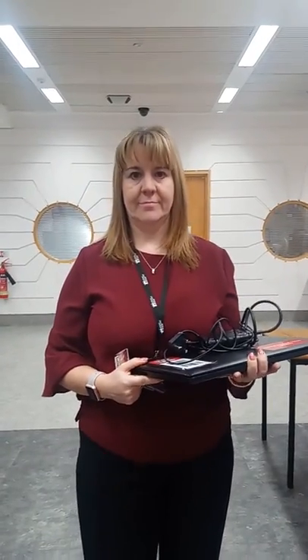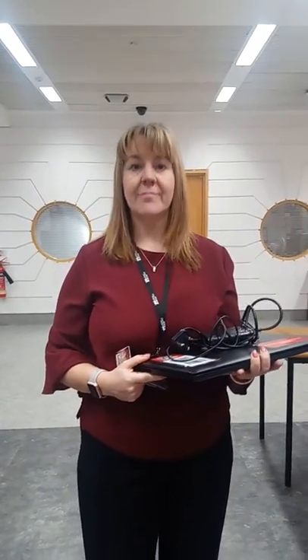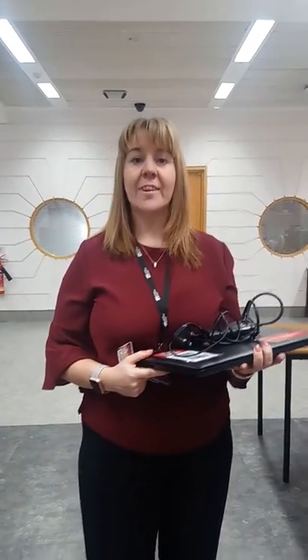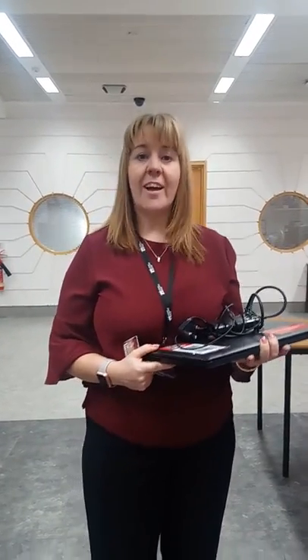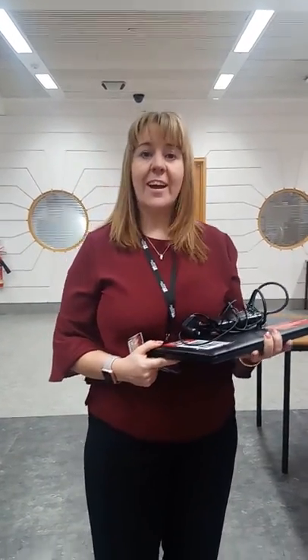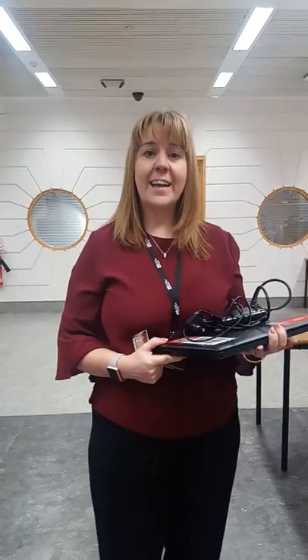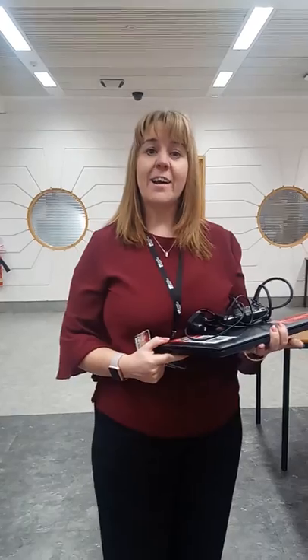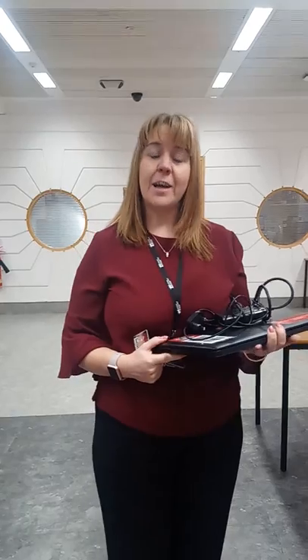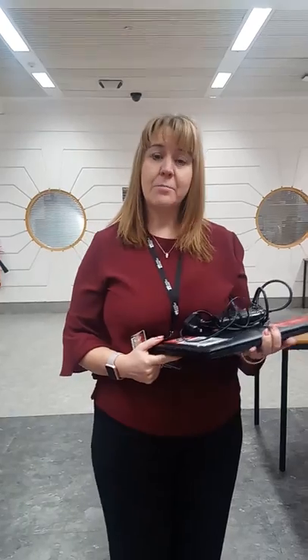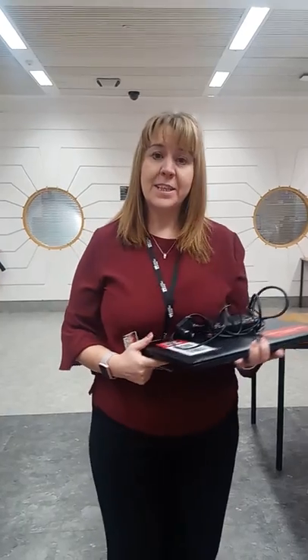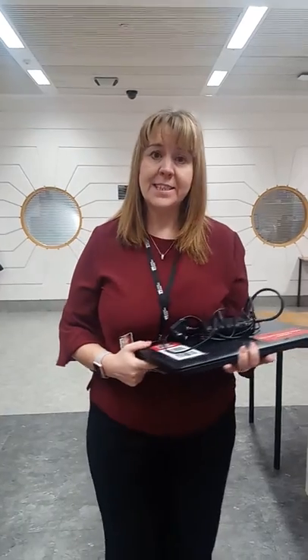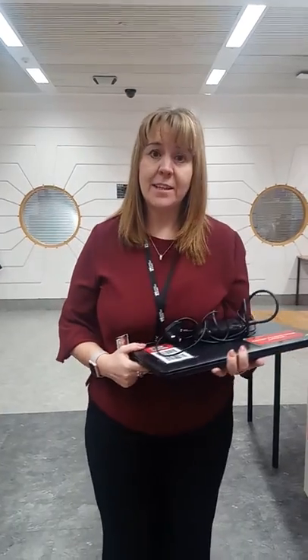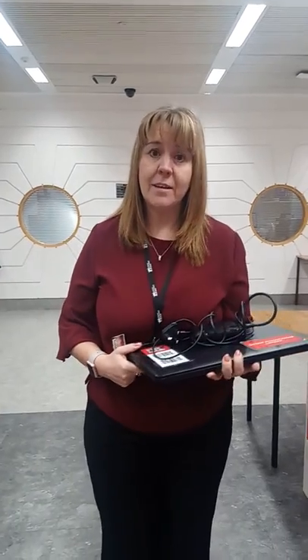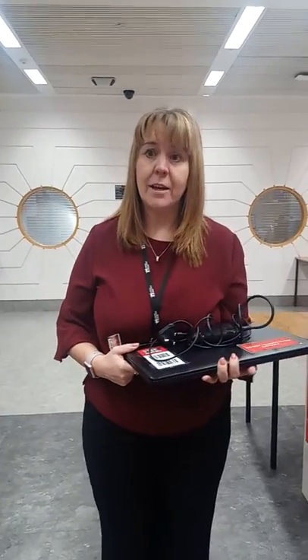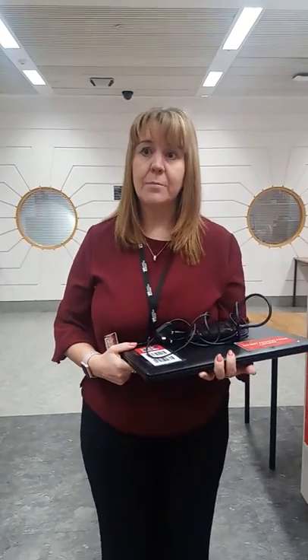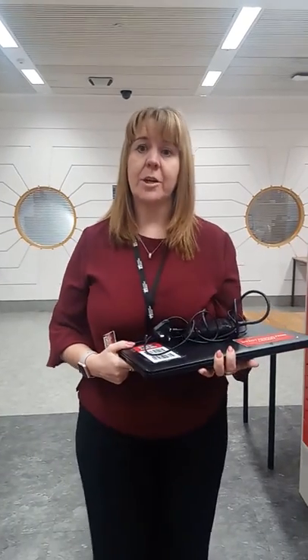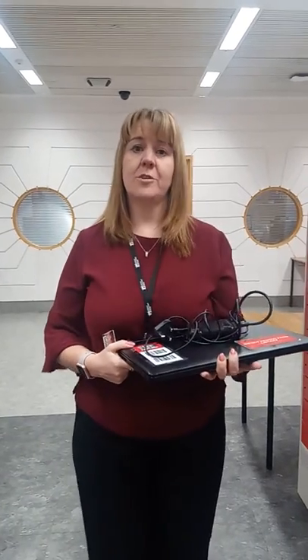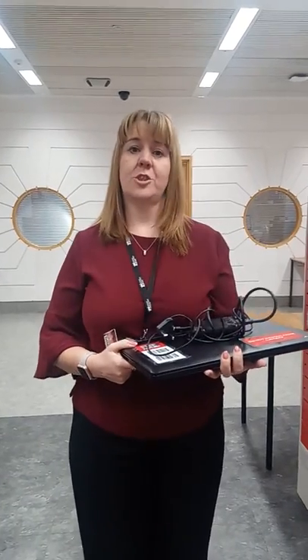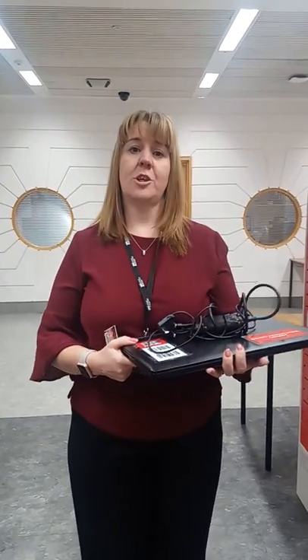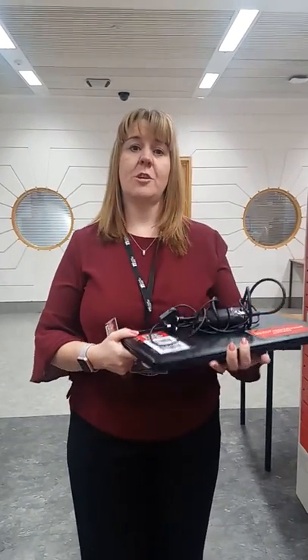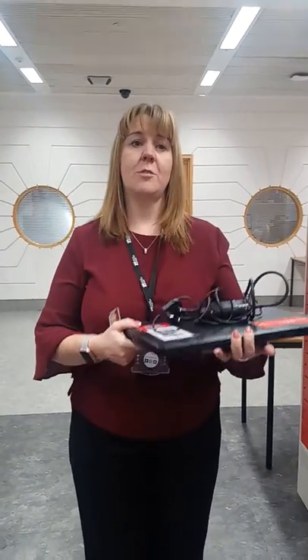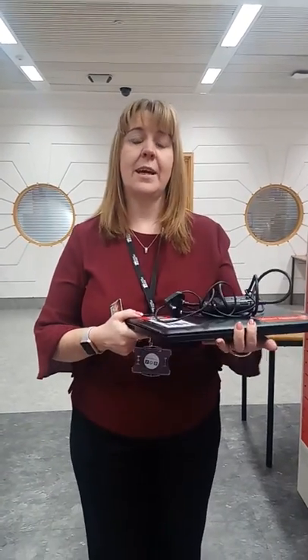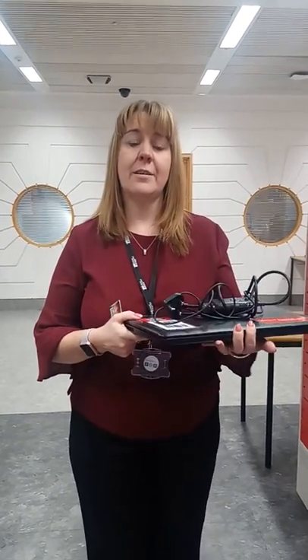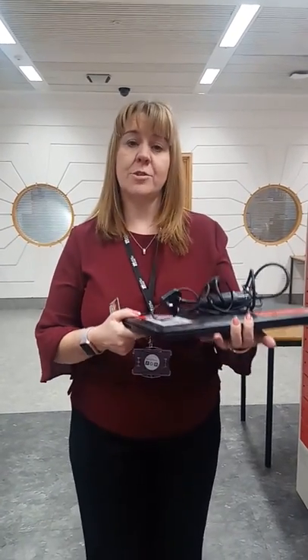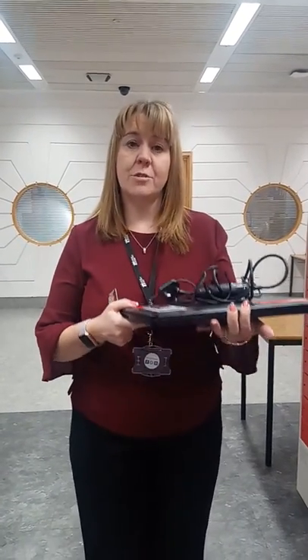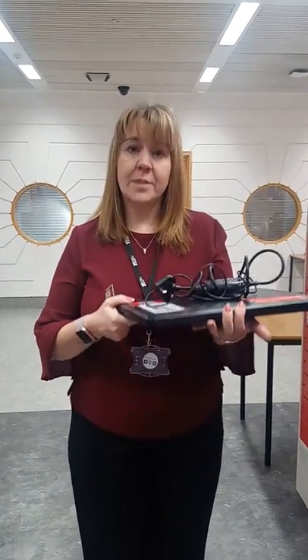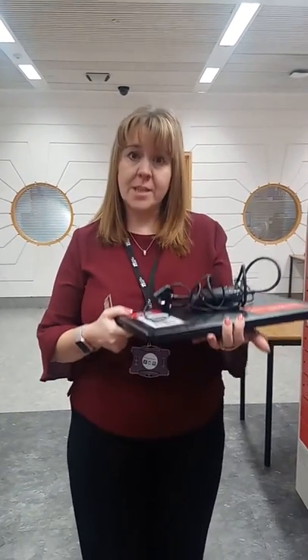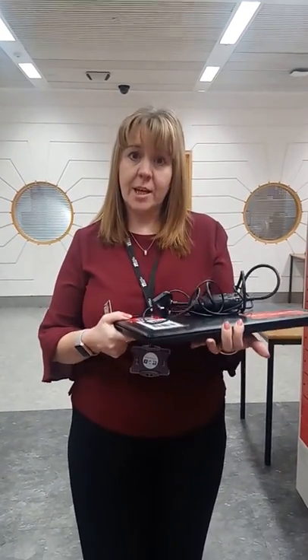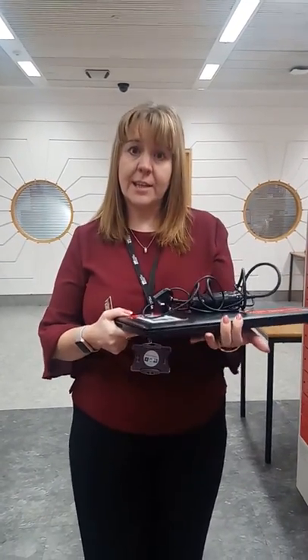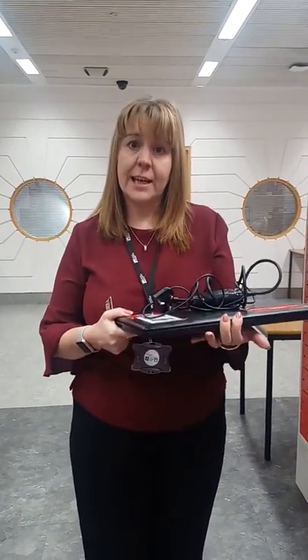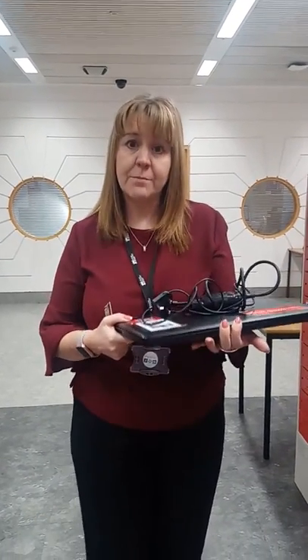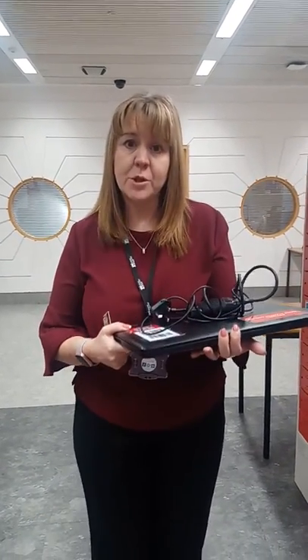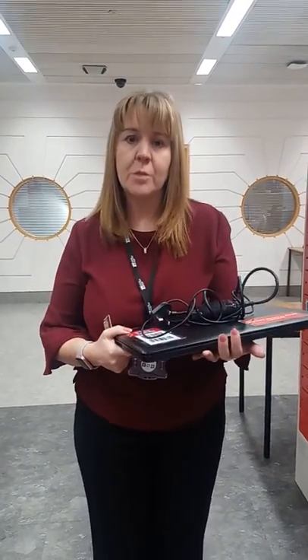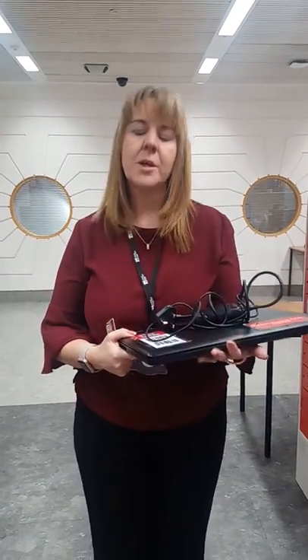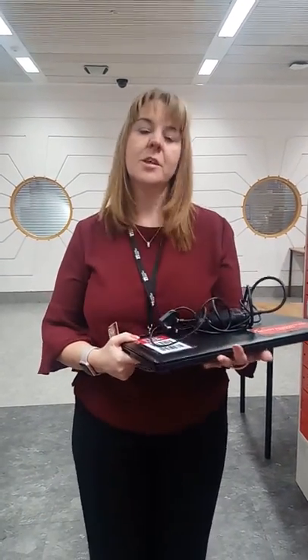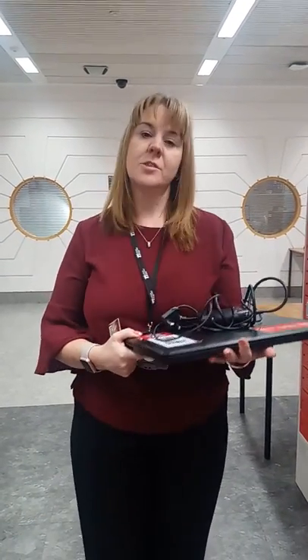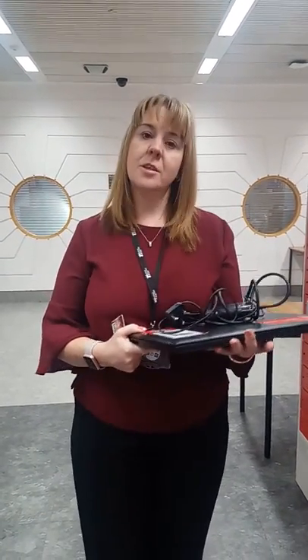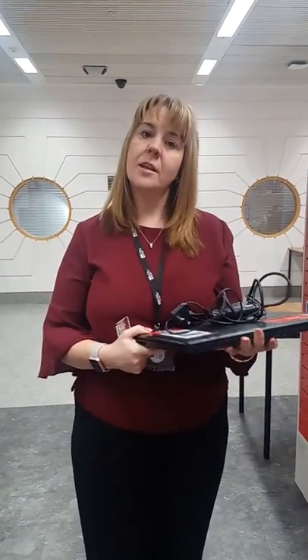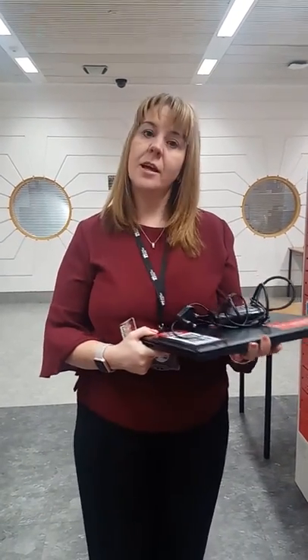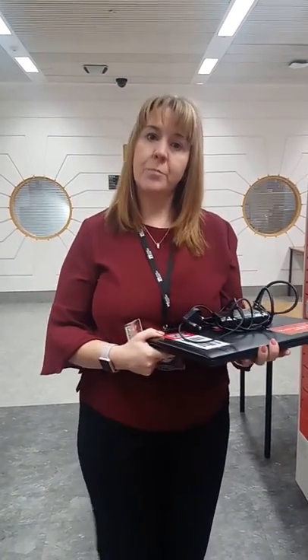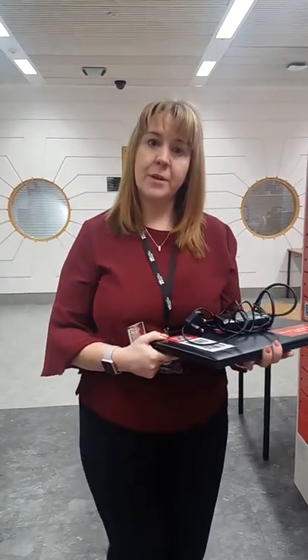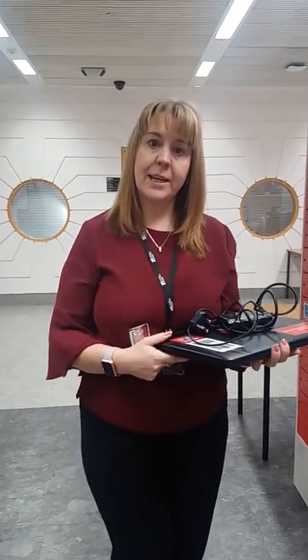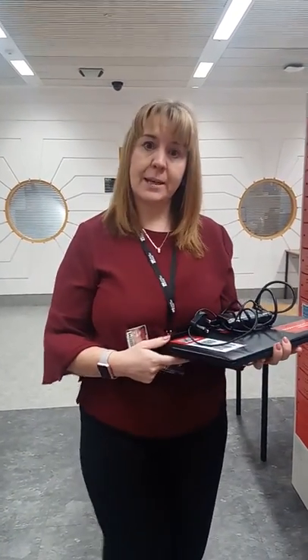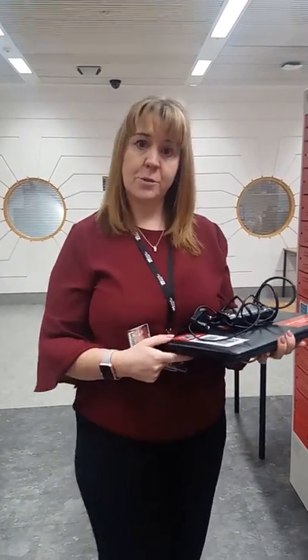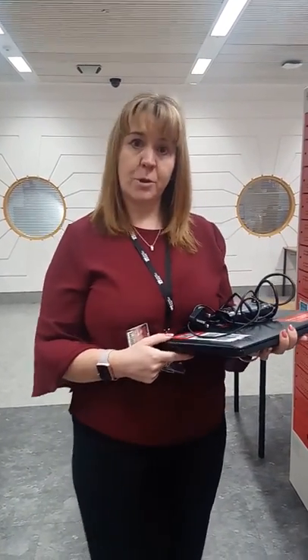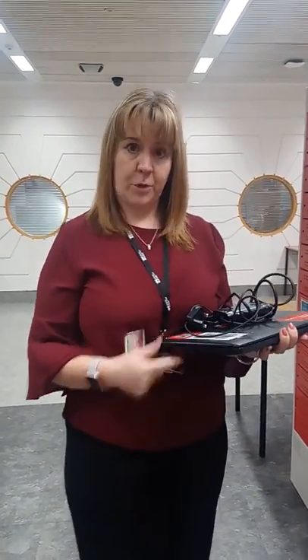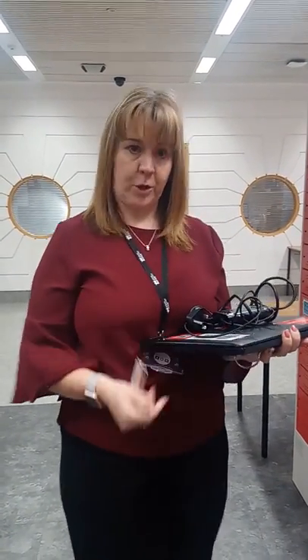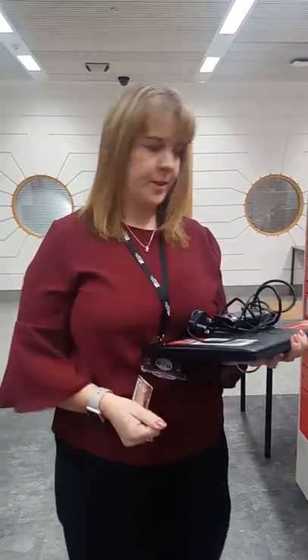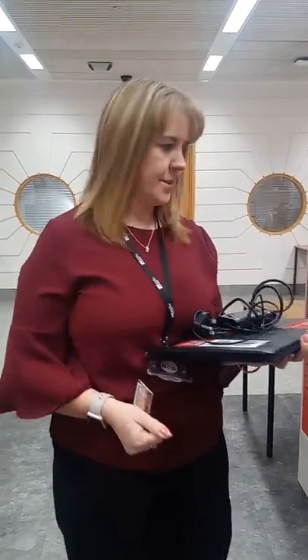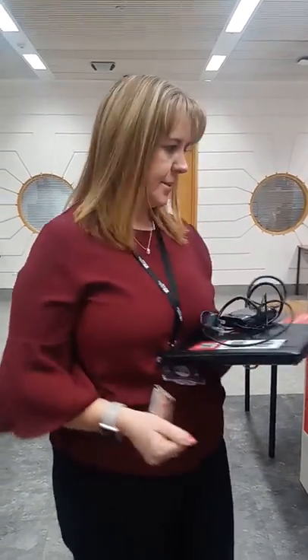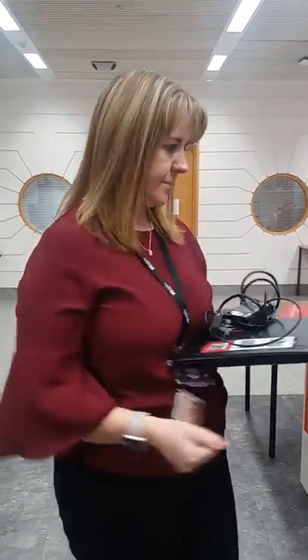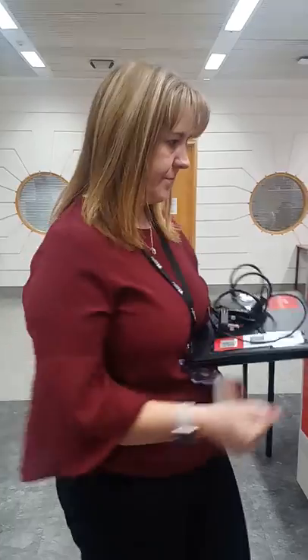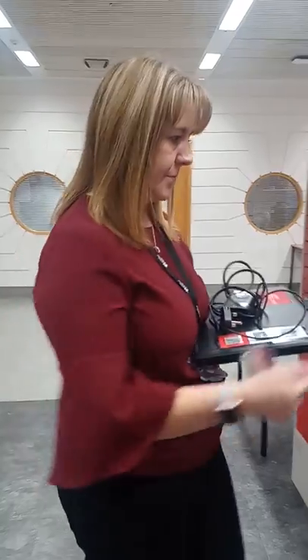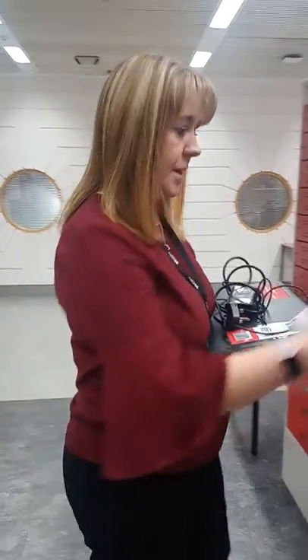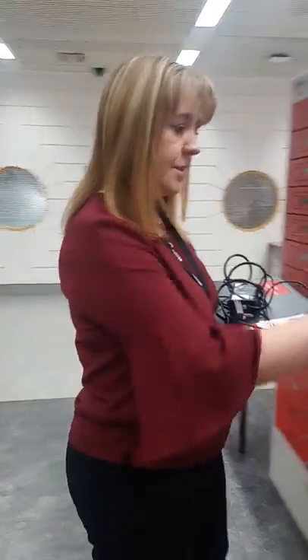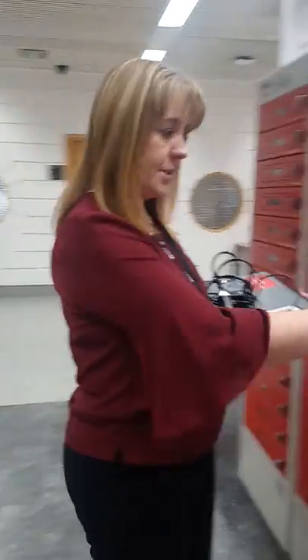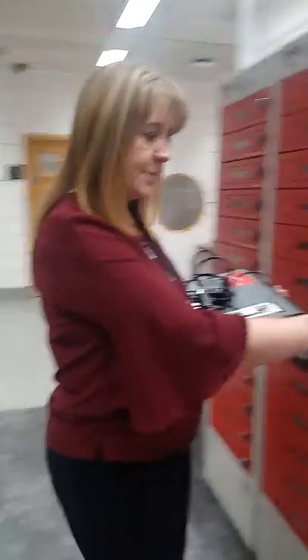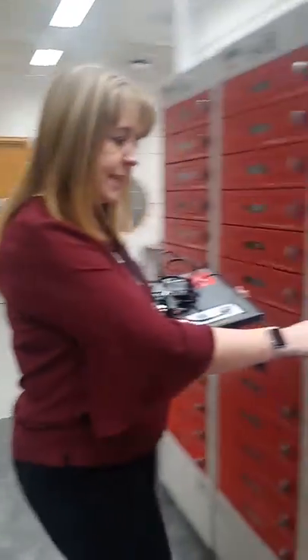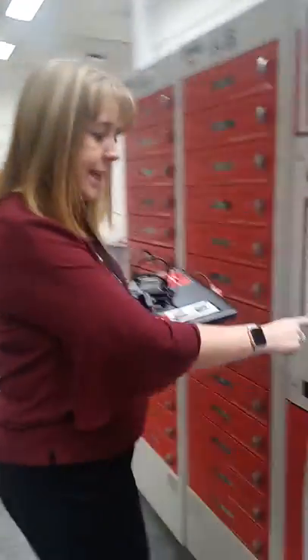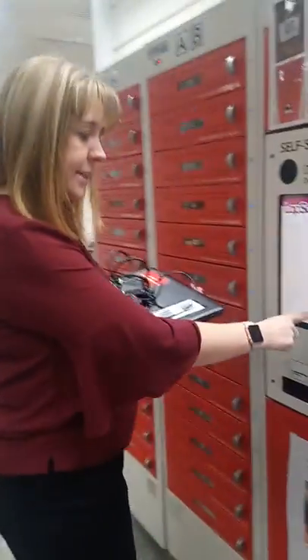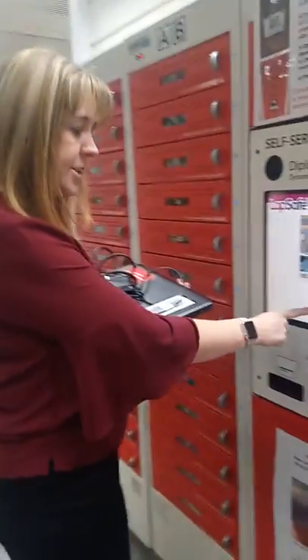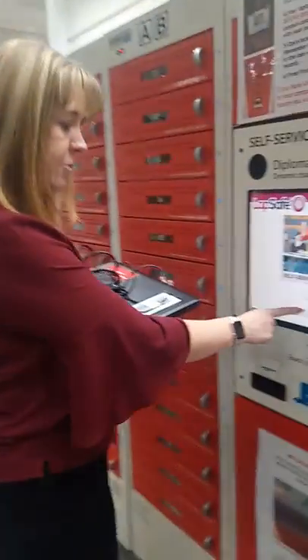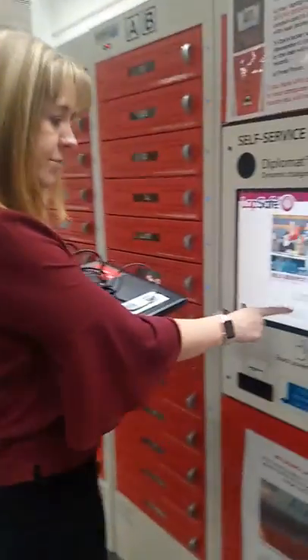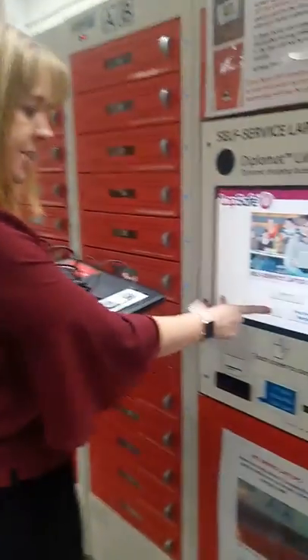Hi, I'm Lisa. I'm going to show you how to return a laptop to the Library Laptop Lockers. Select Return.